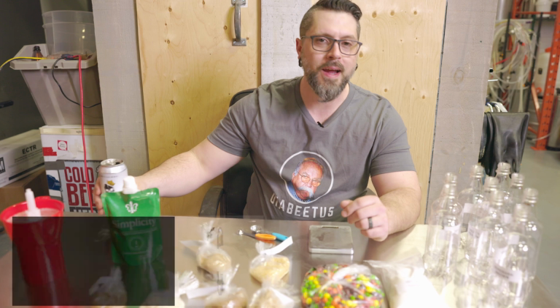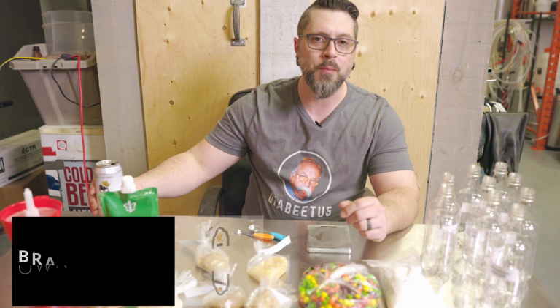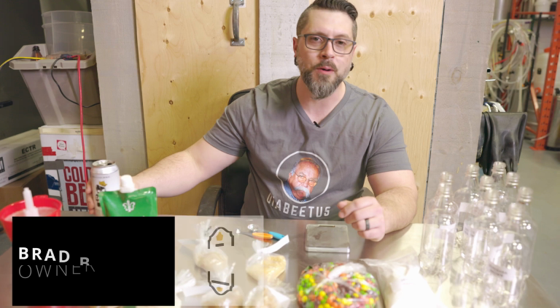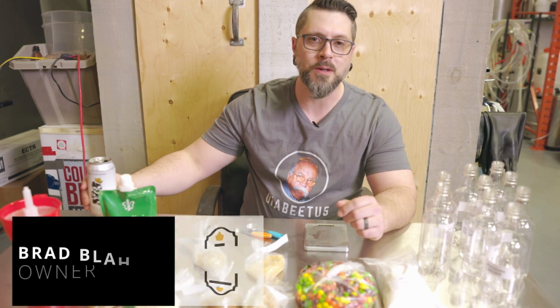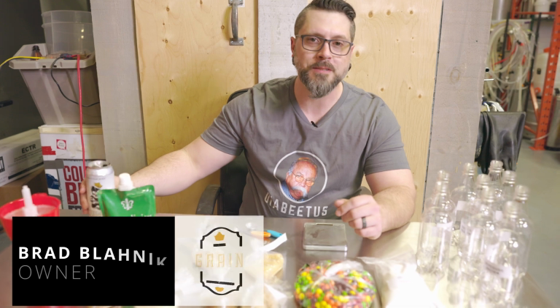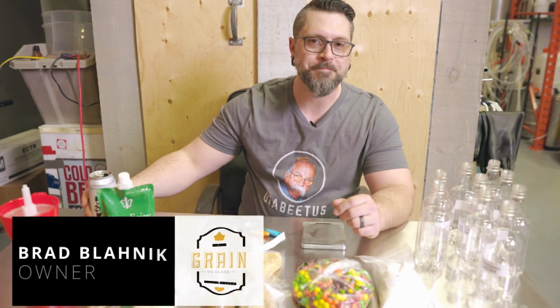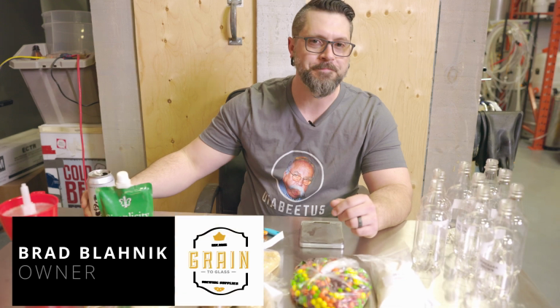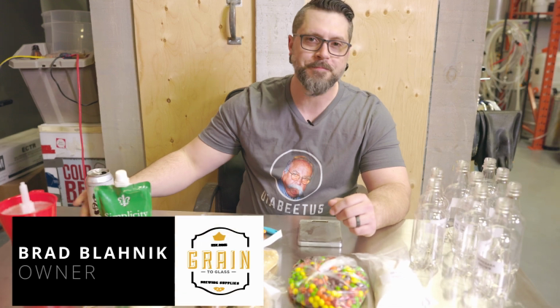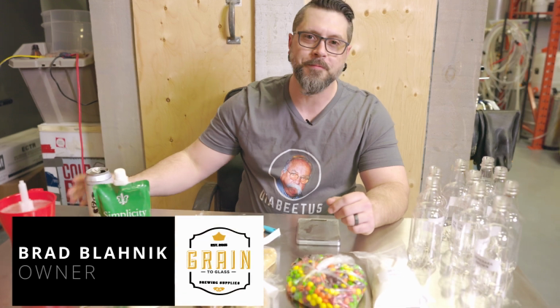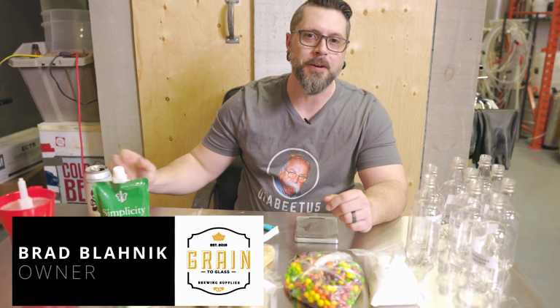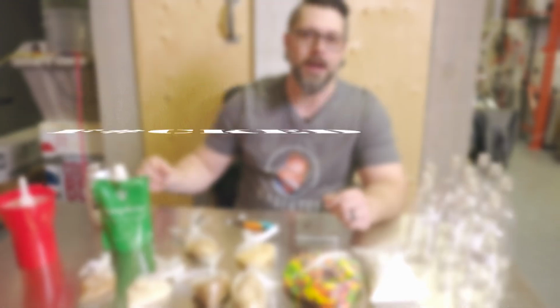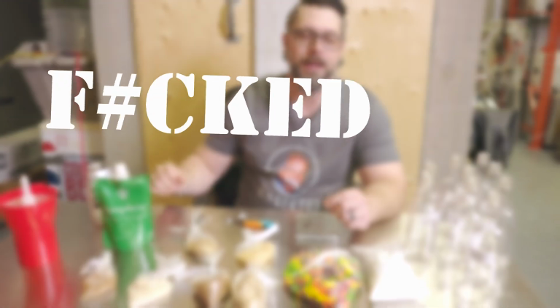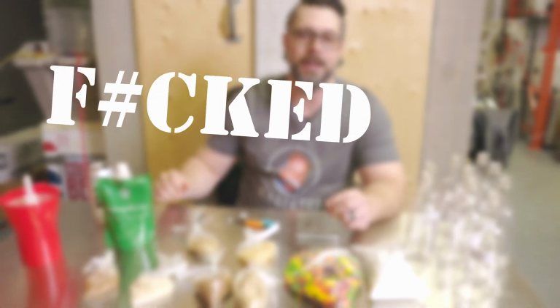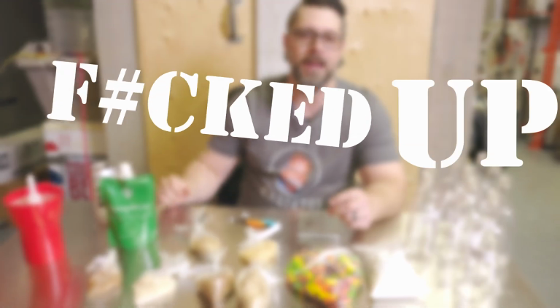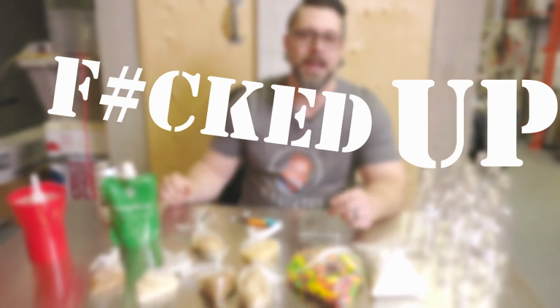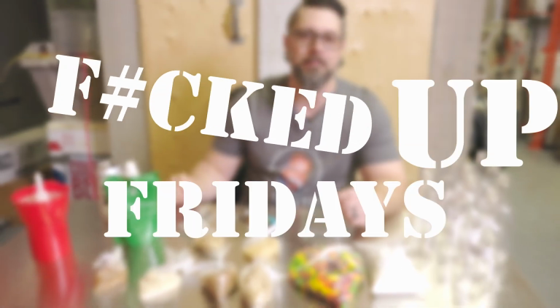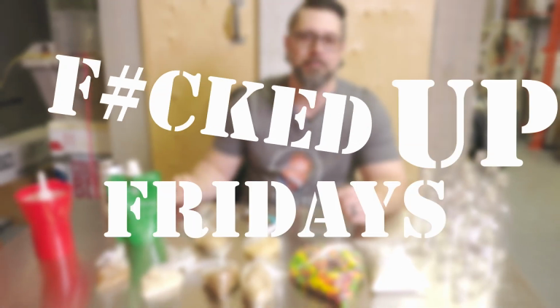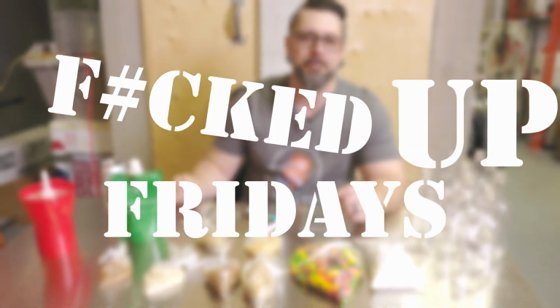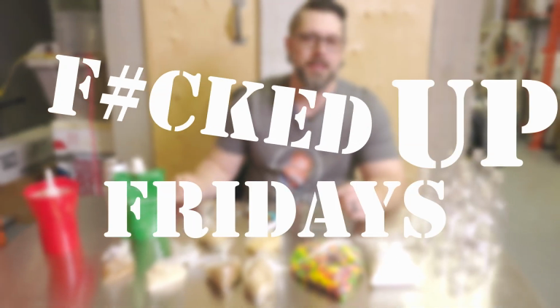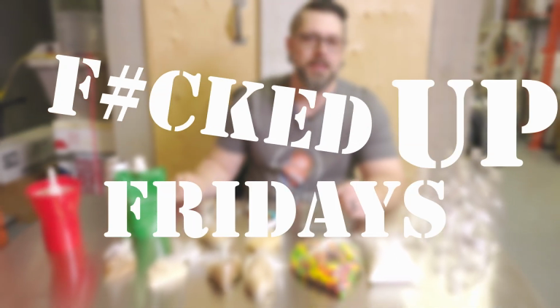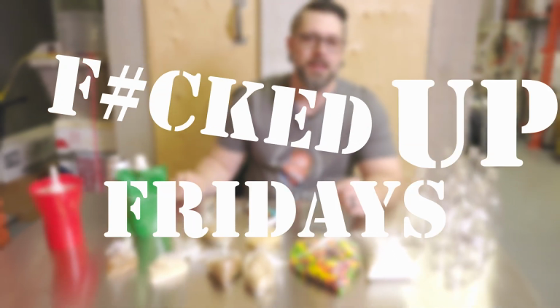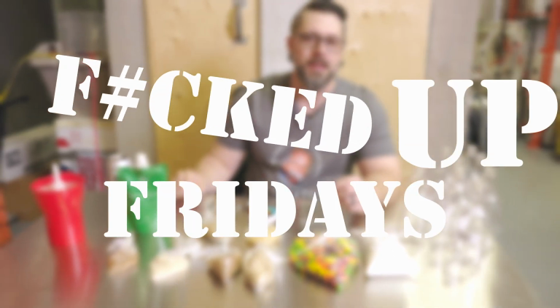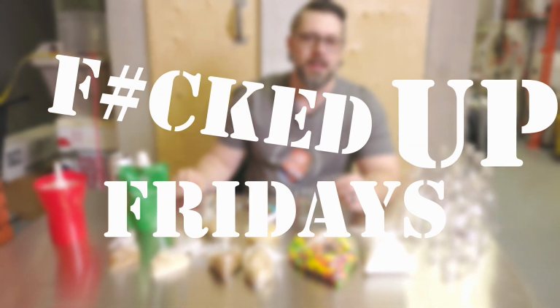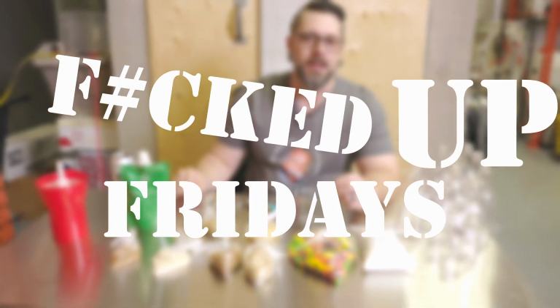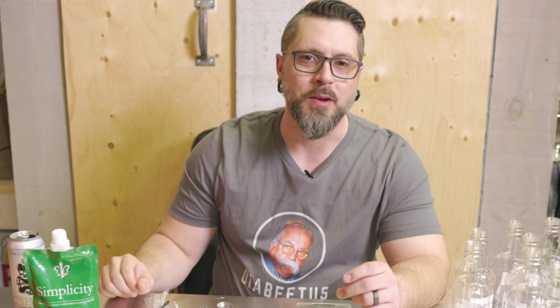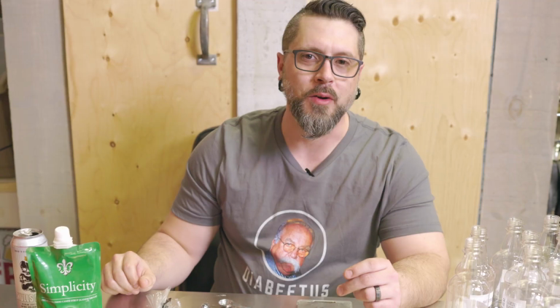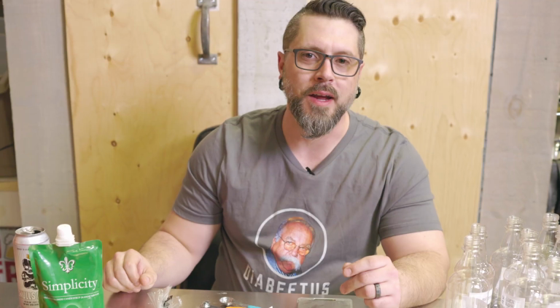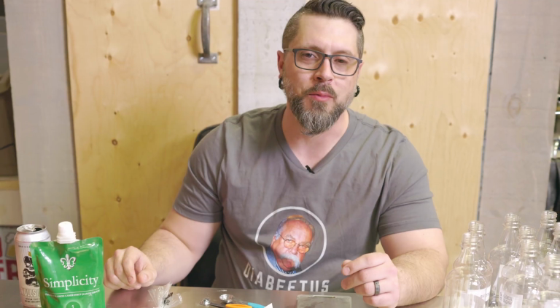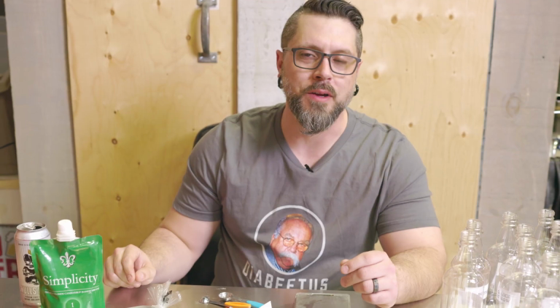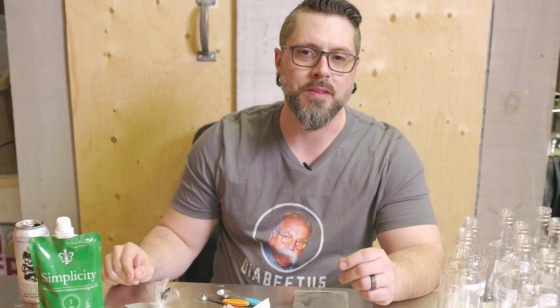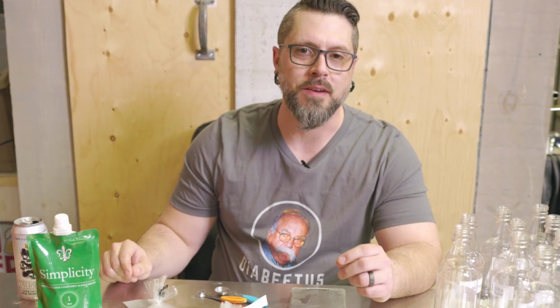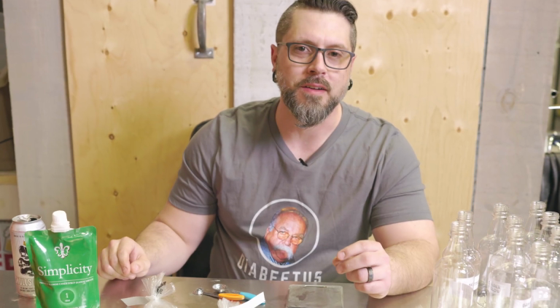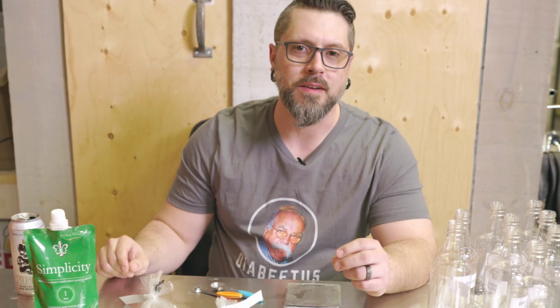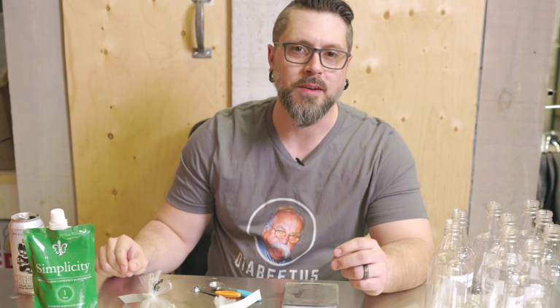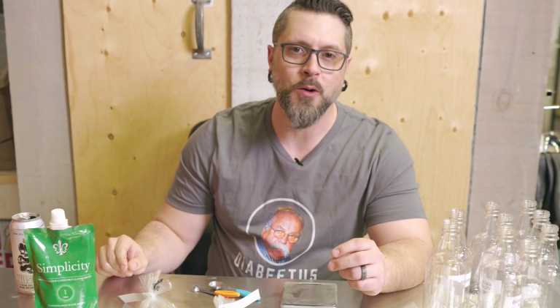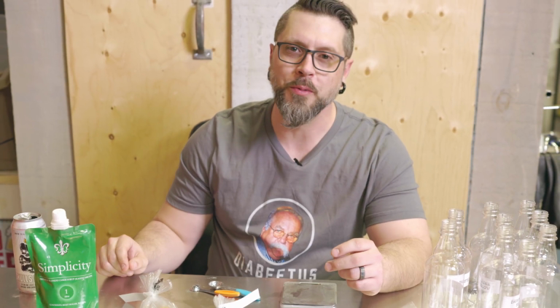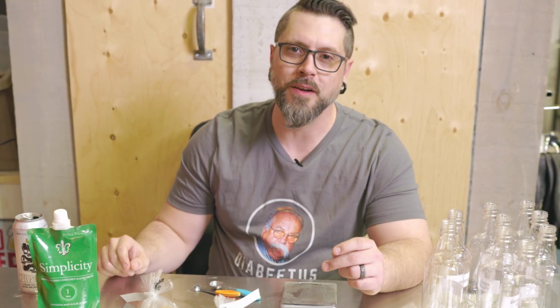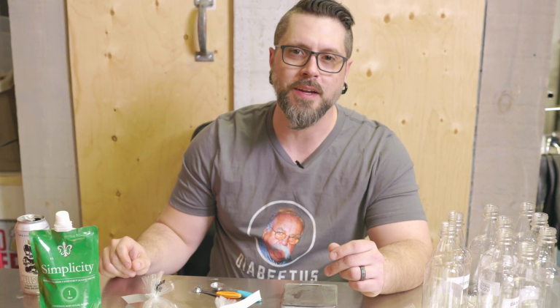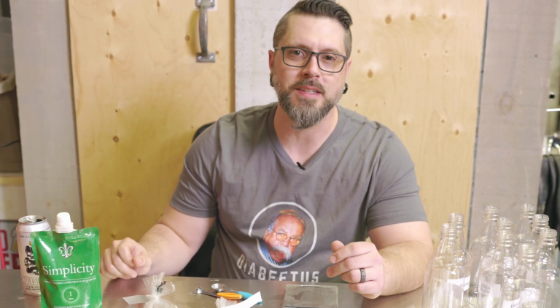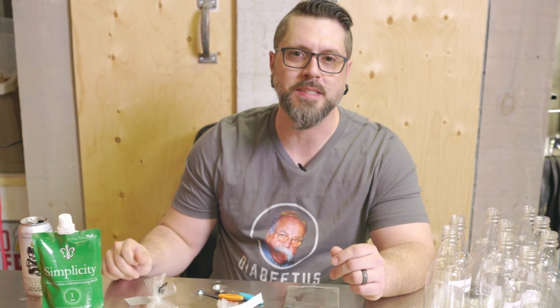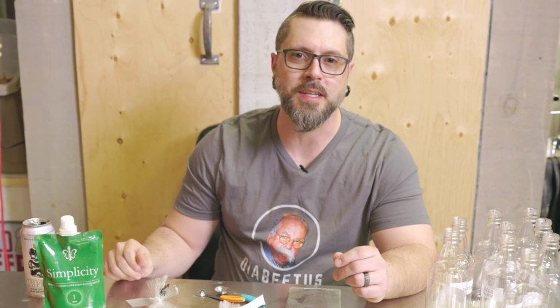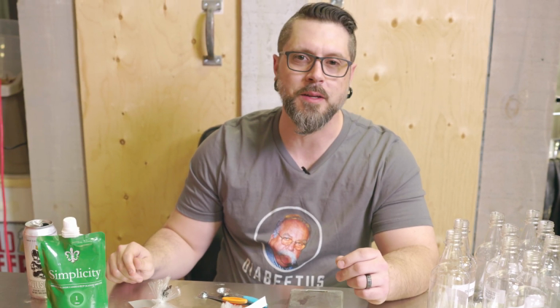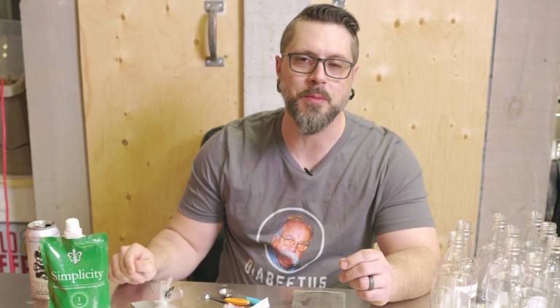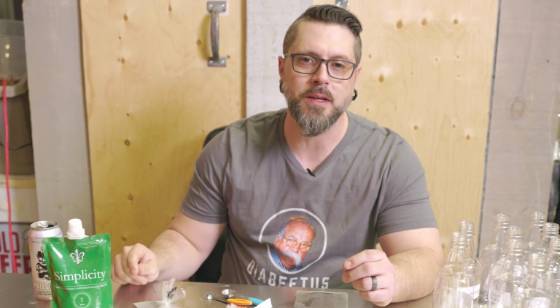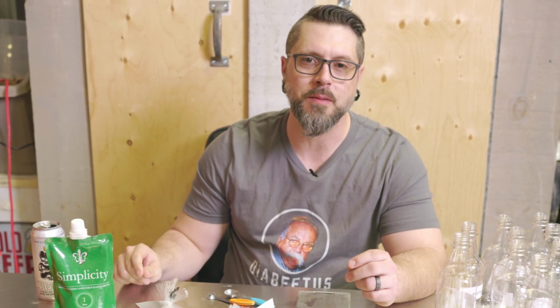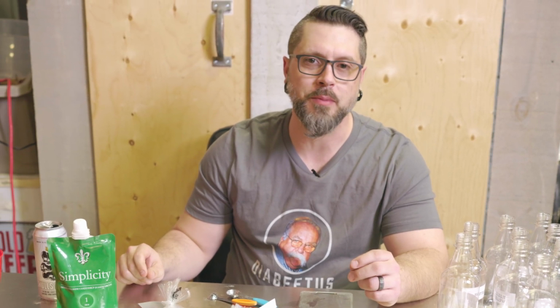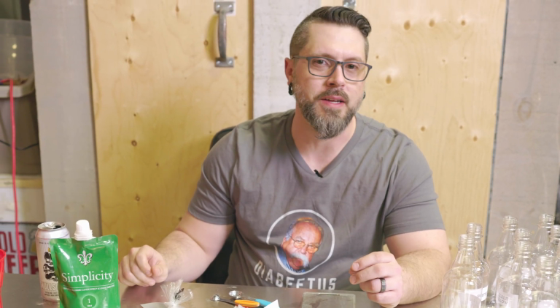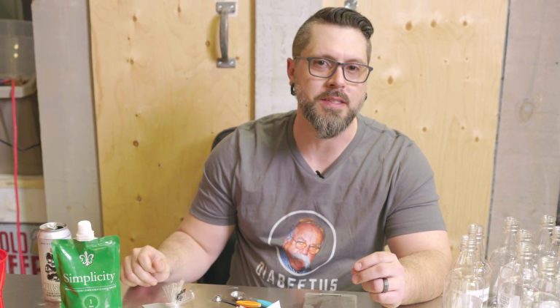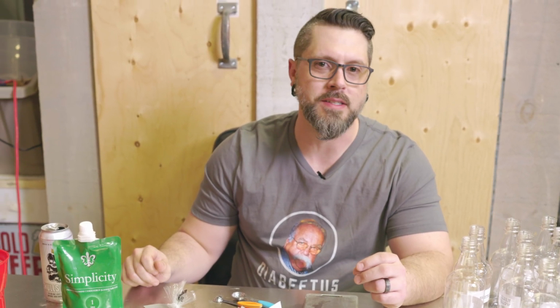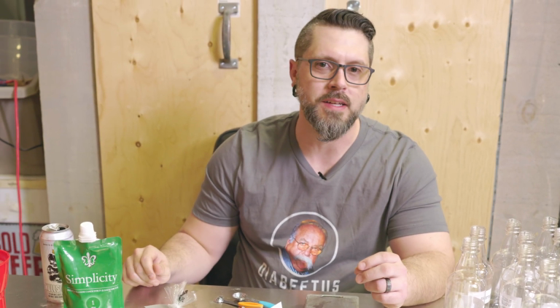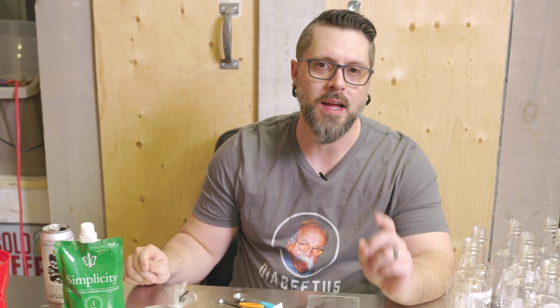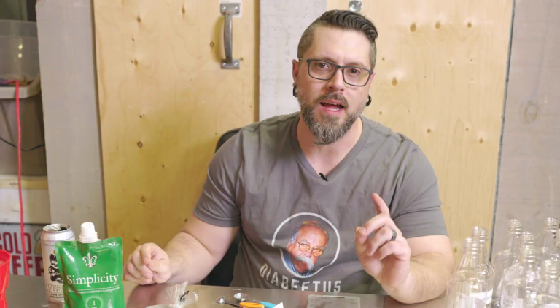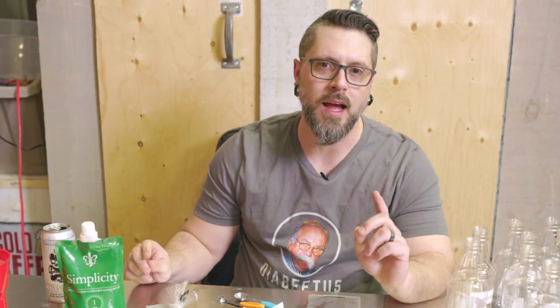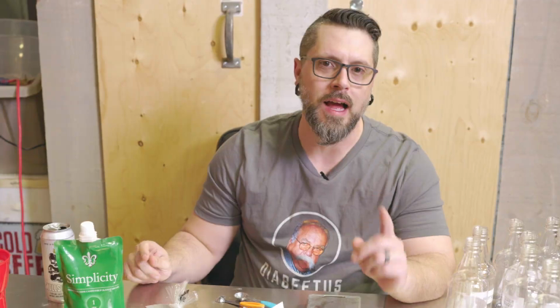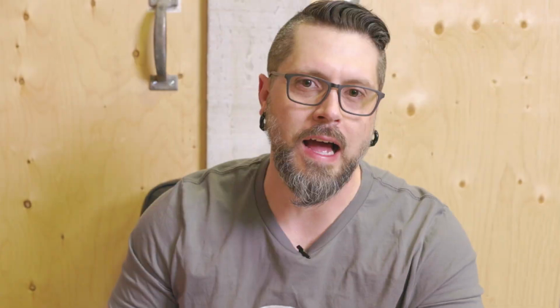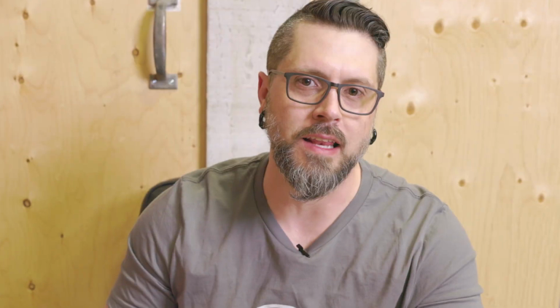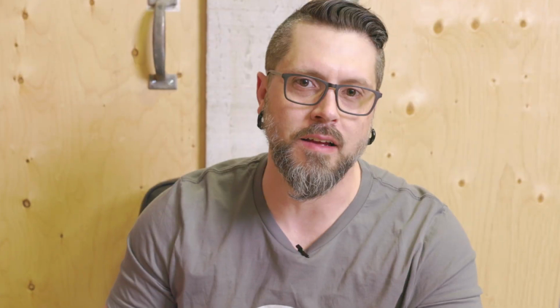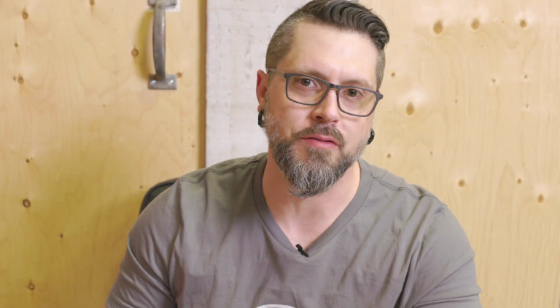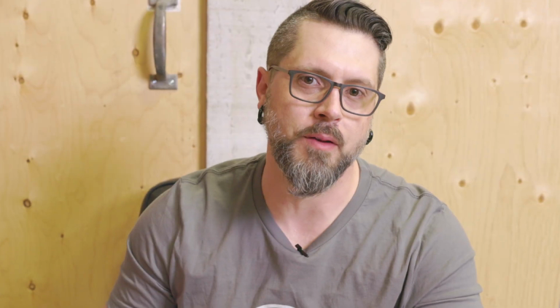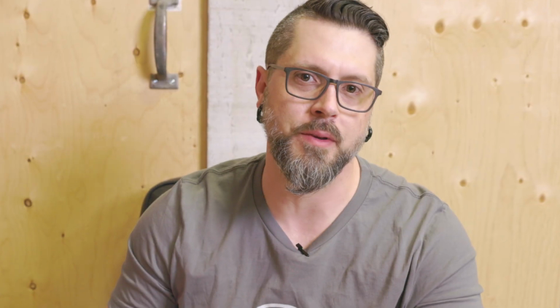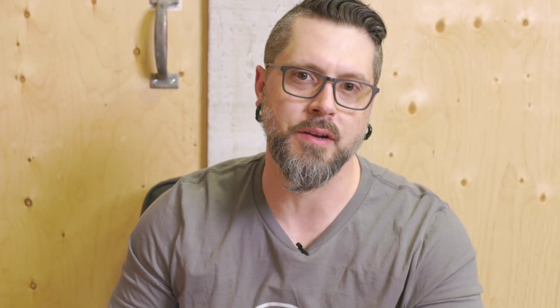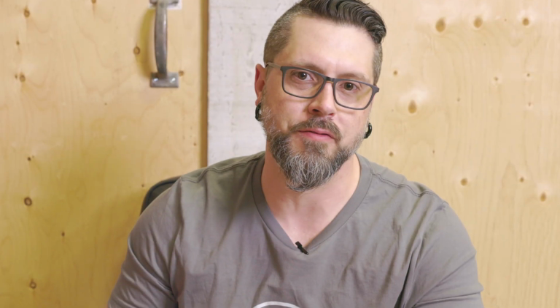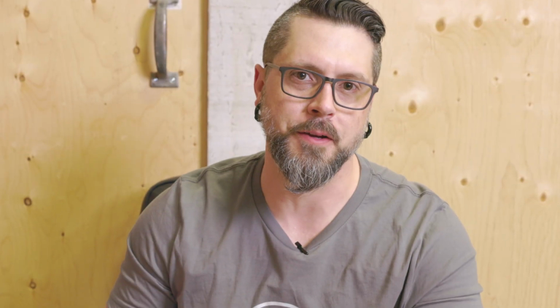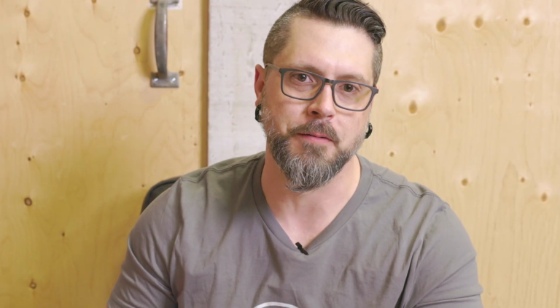Hey Brewers! Friday again. Here I am with you. Hope you're not getting sick of me because I love coming here for you.